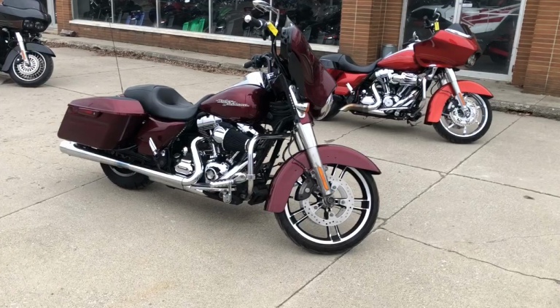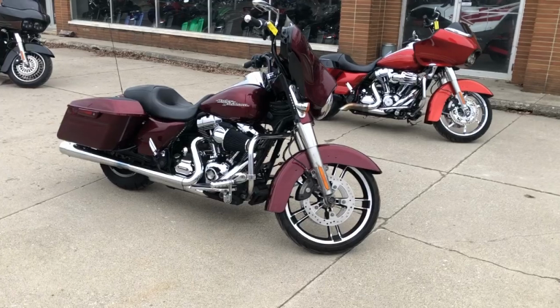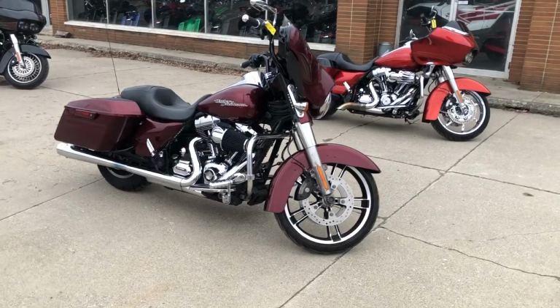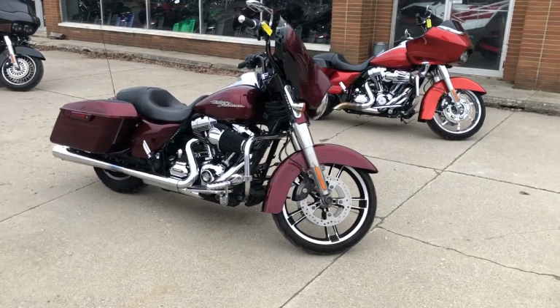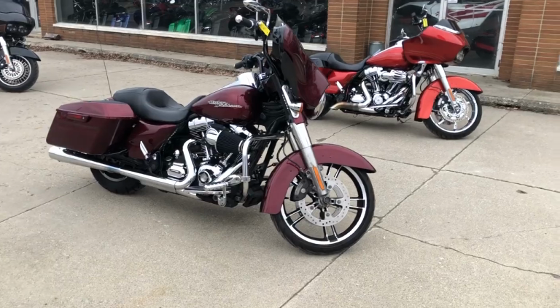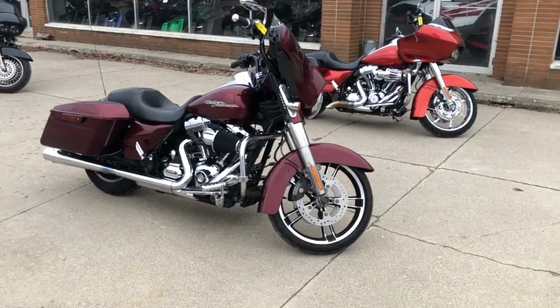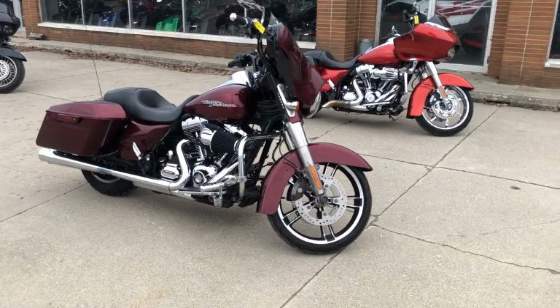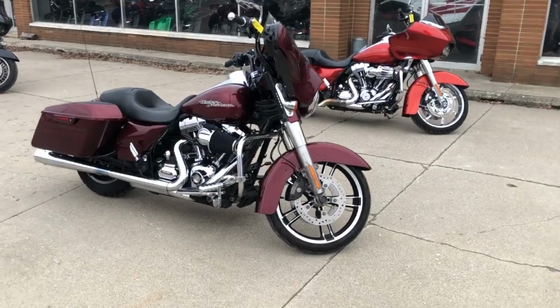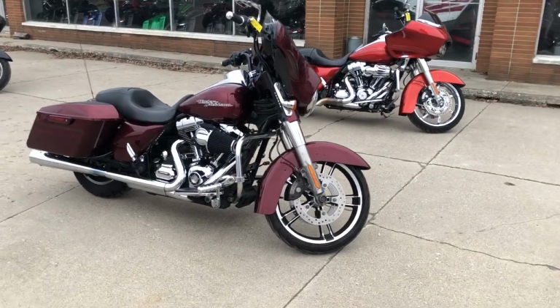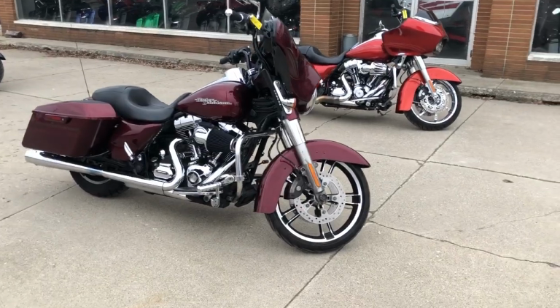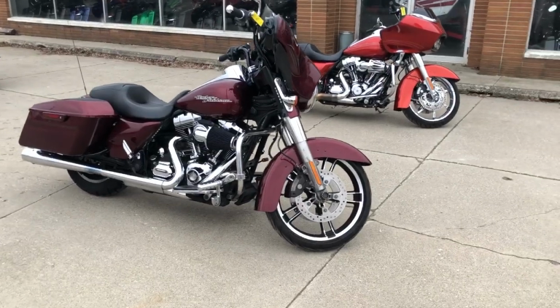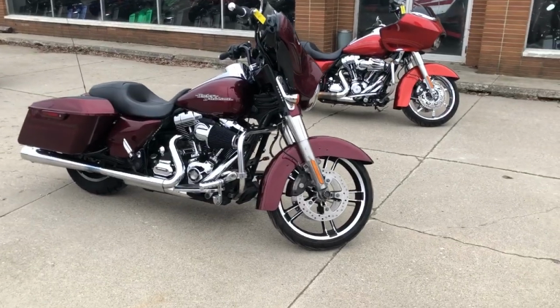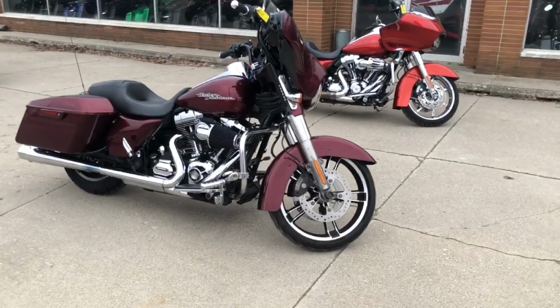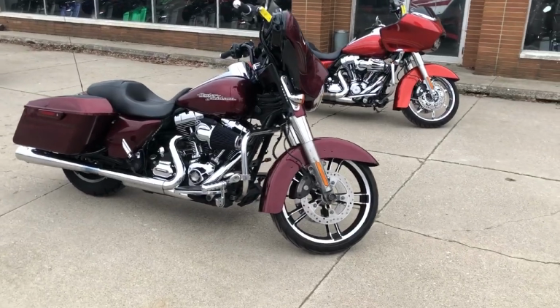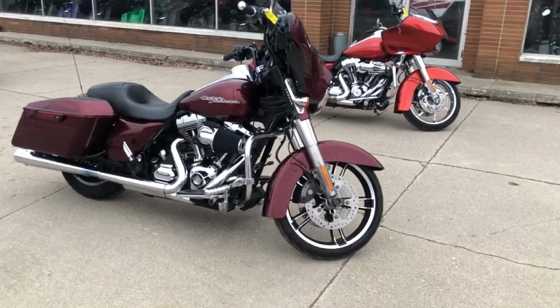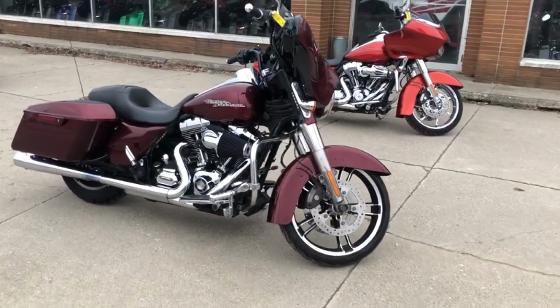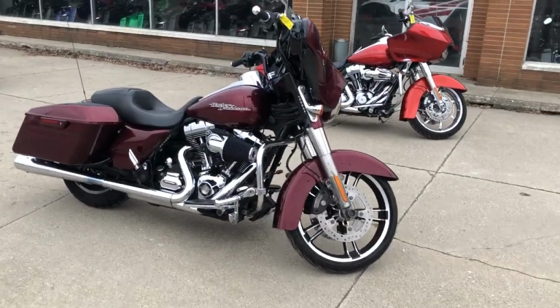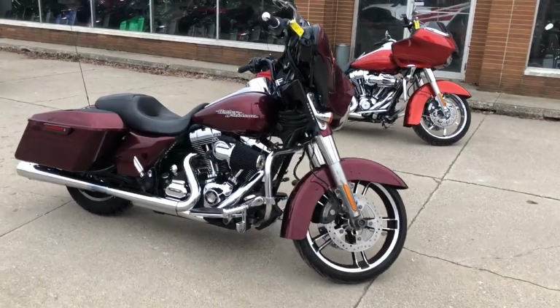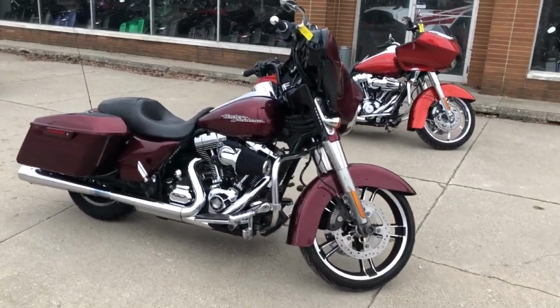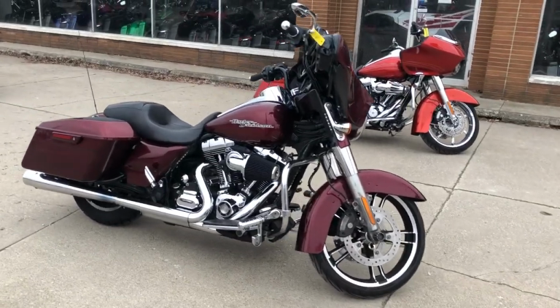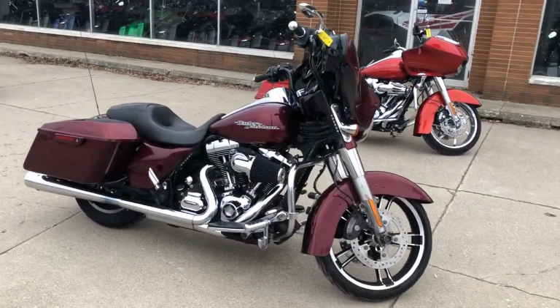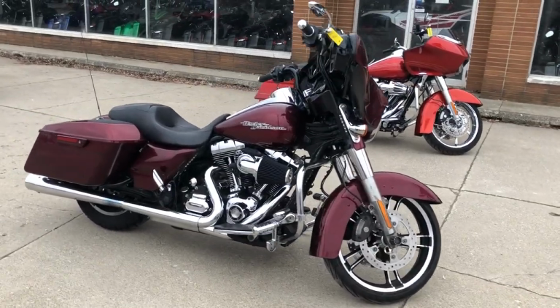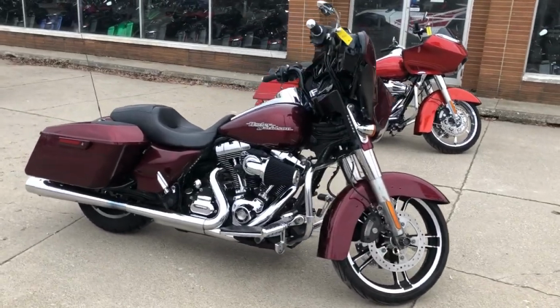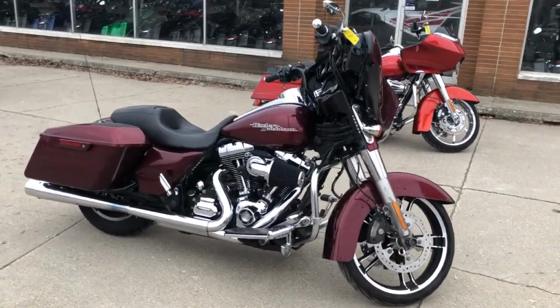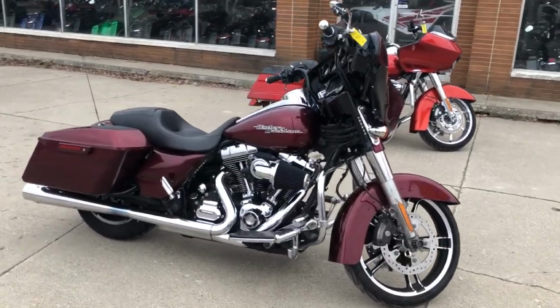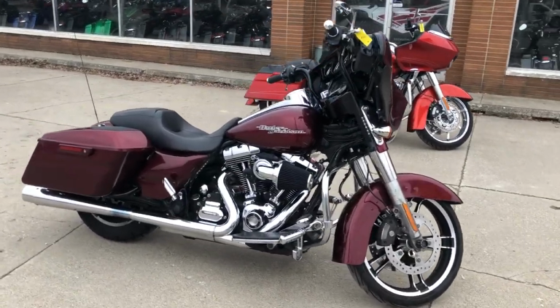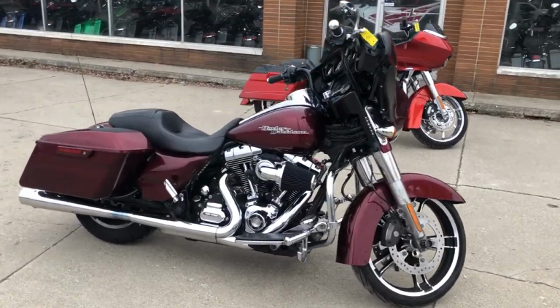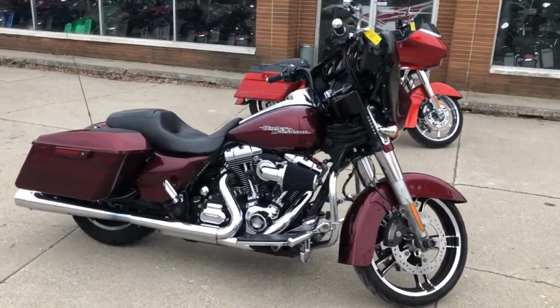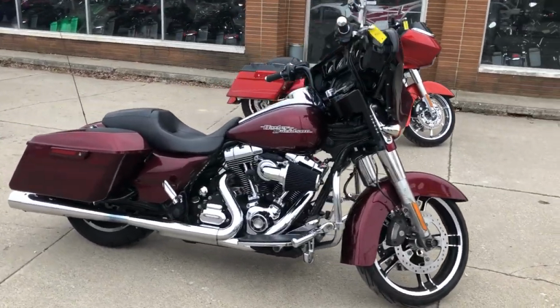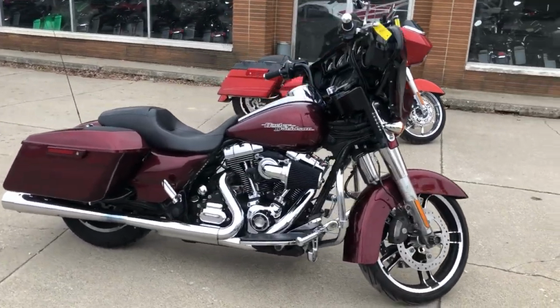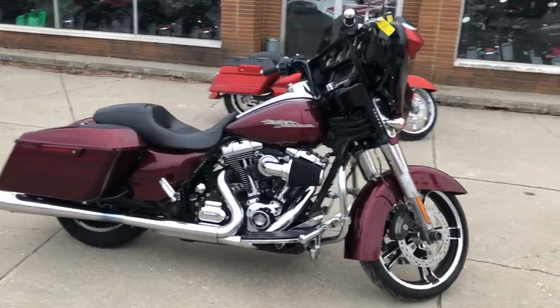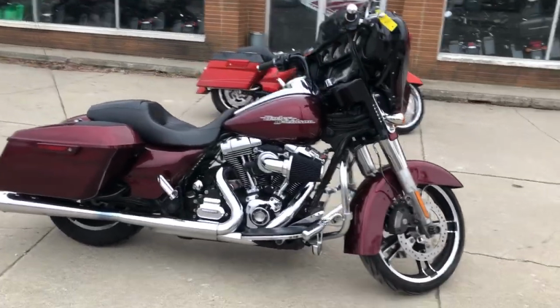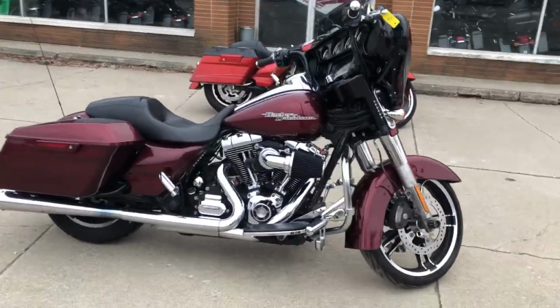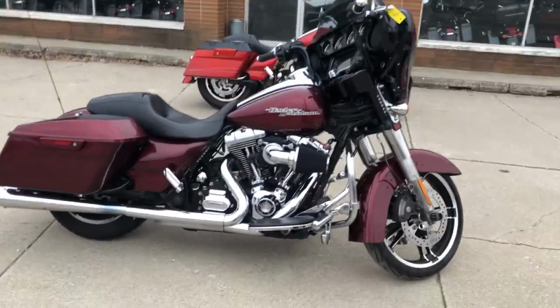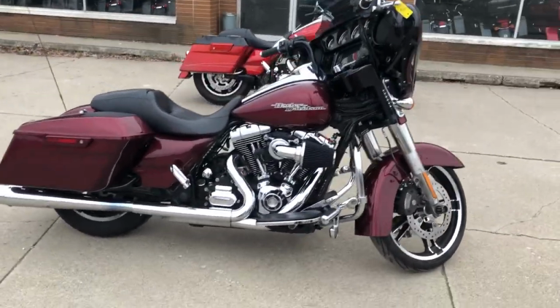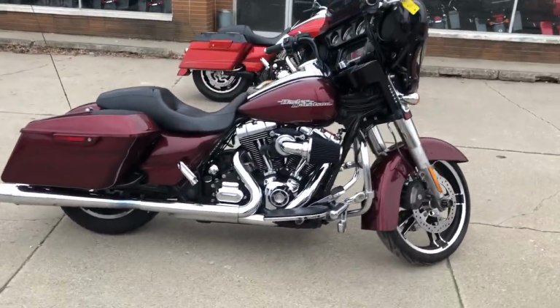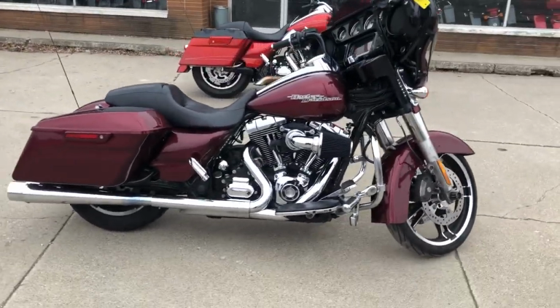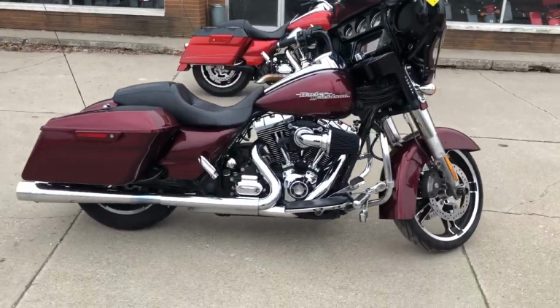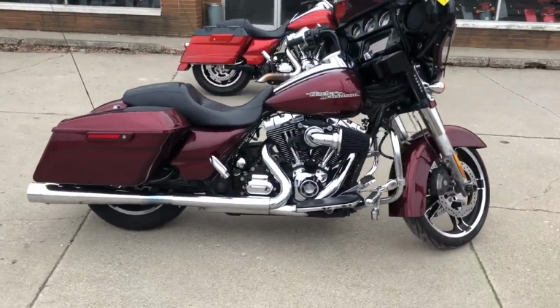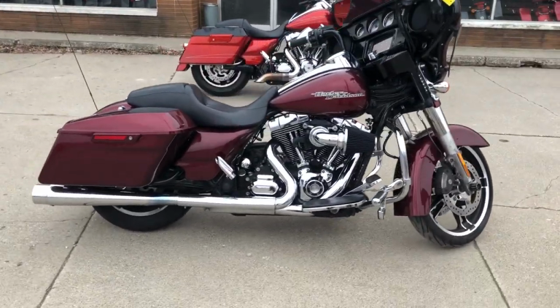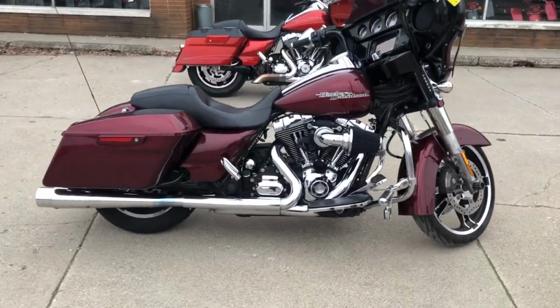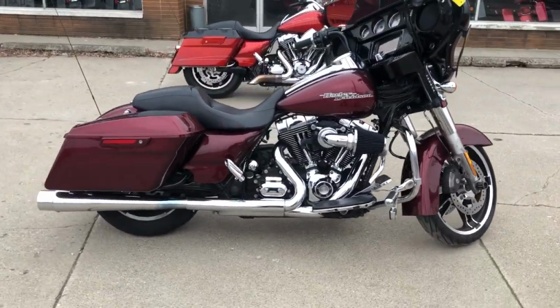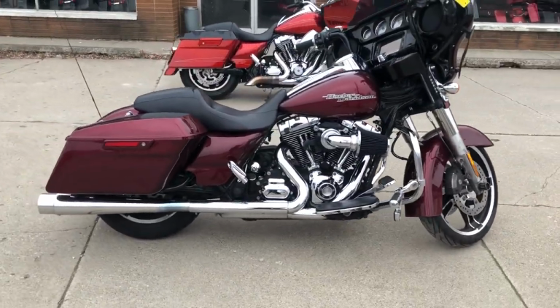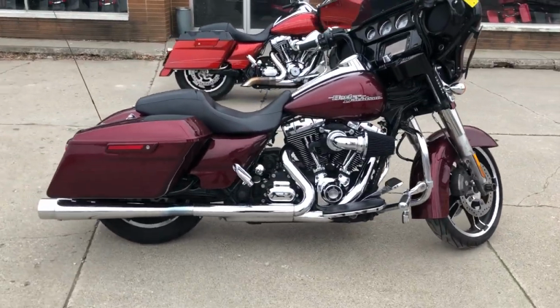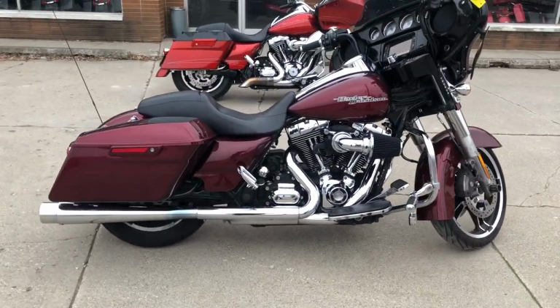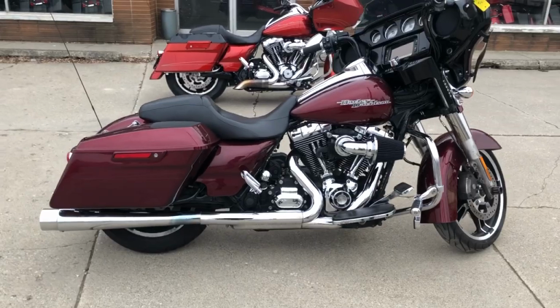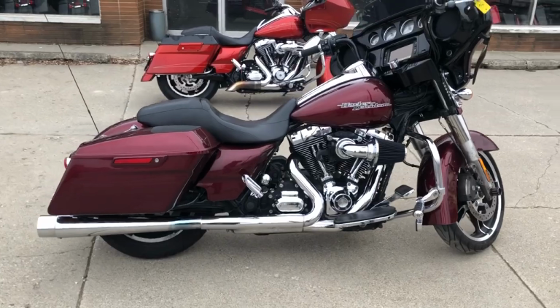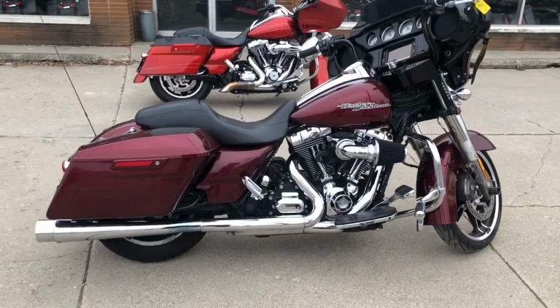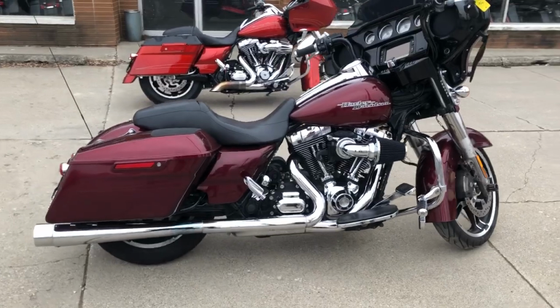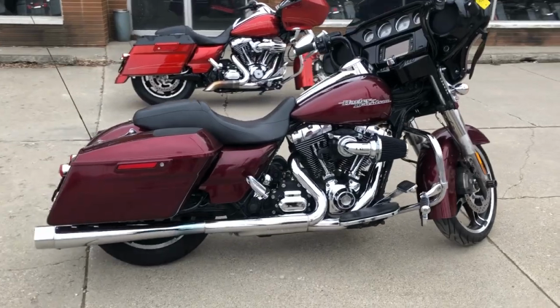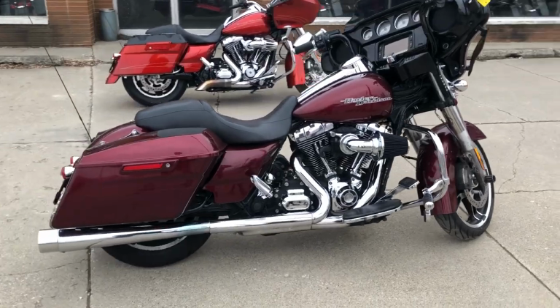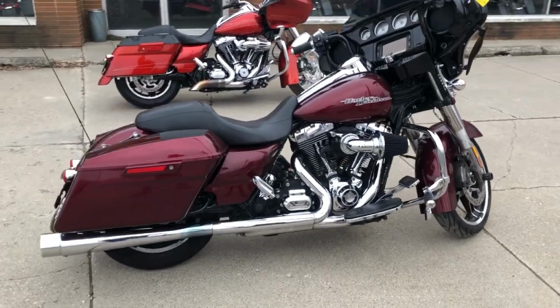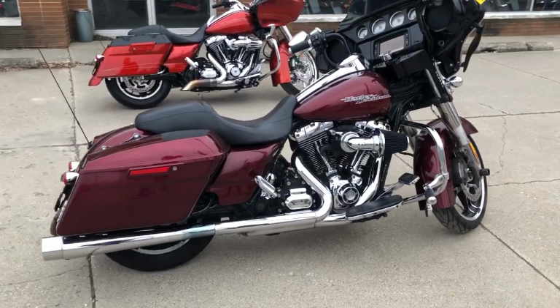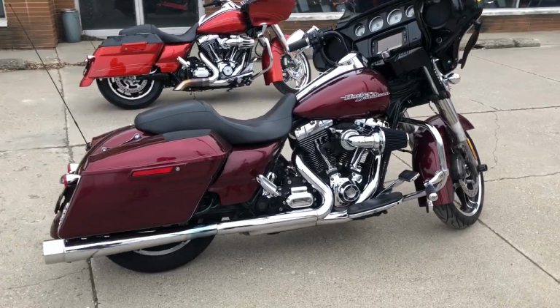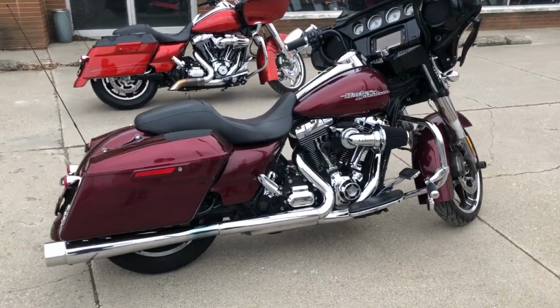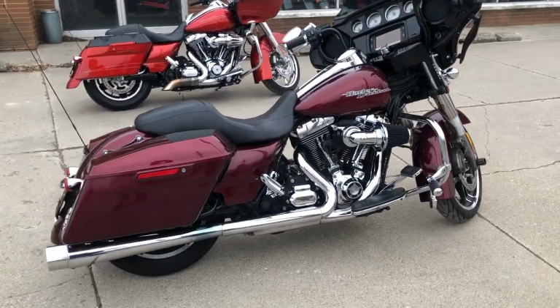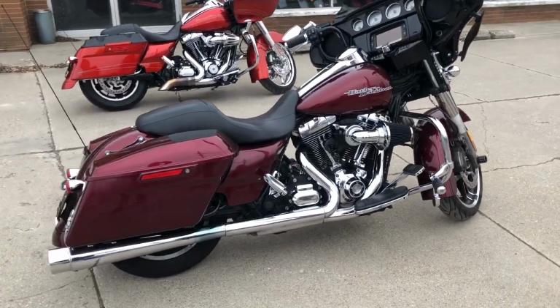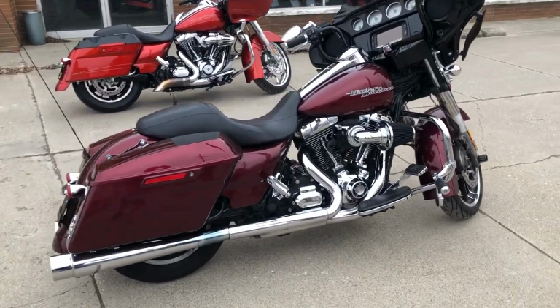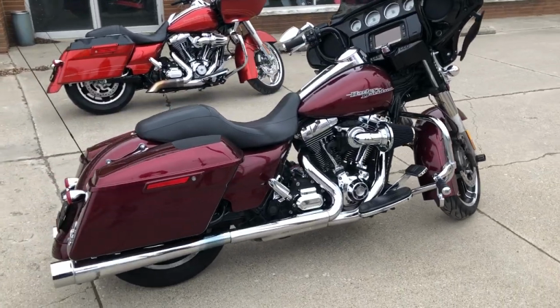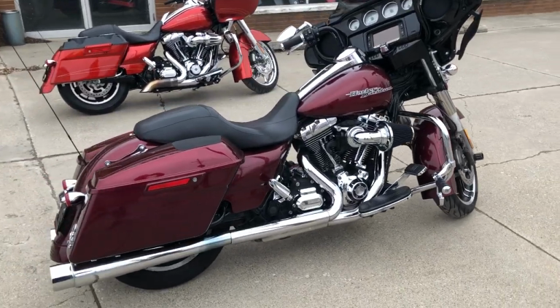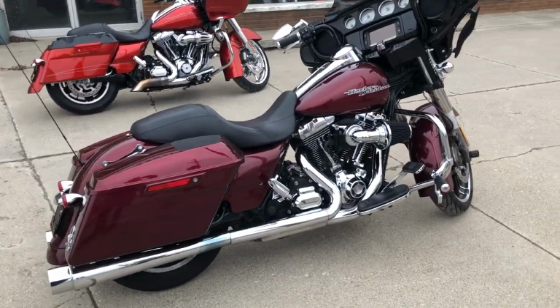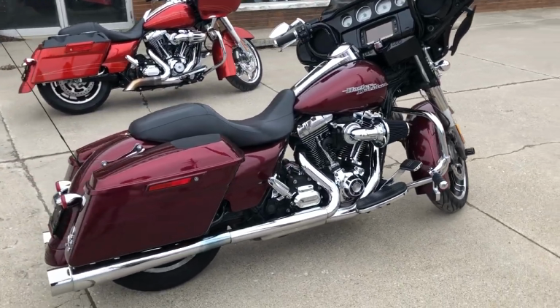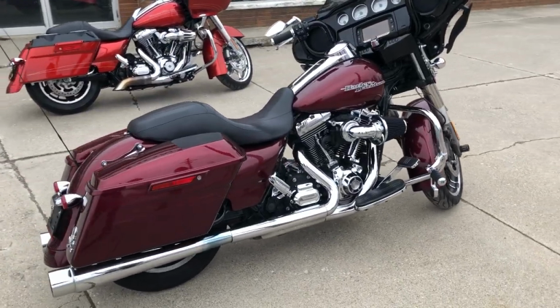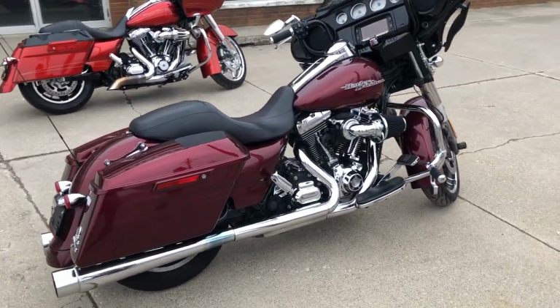Hey guys, ApprovalPowersports.com here. I have a used Street Glide Special for sale in the hard candy color, the Mysterious Red.